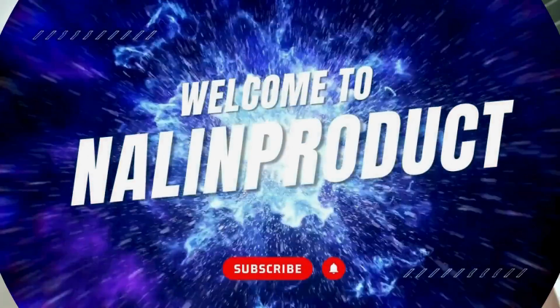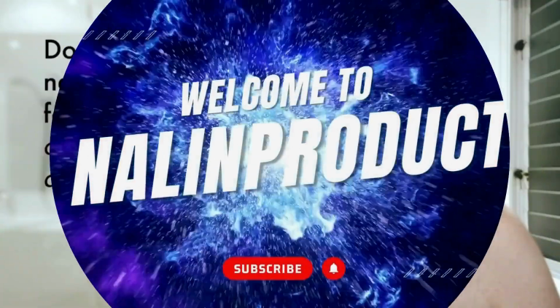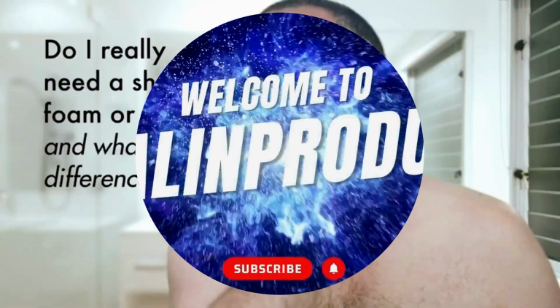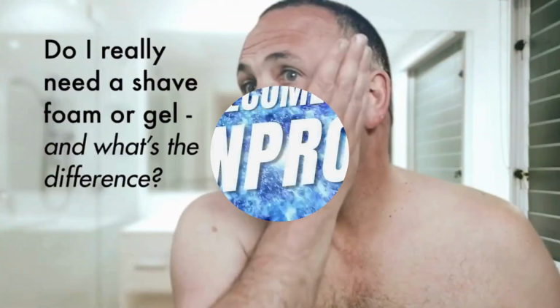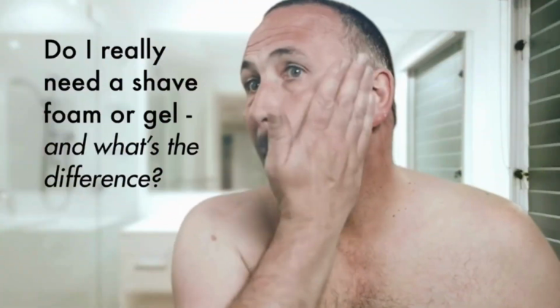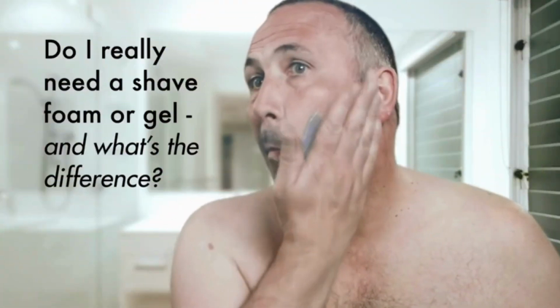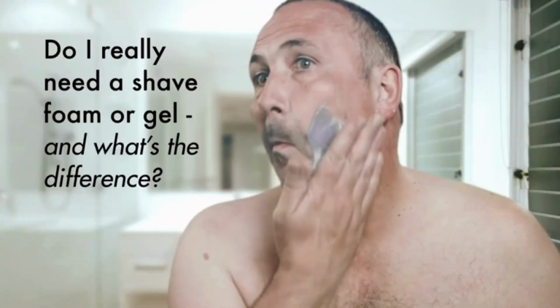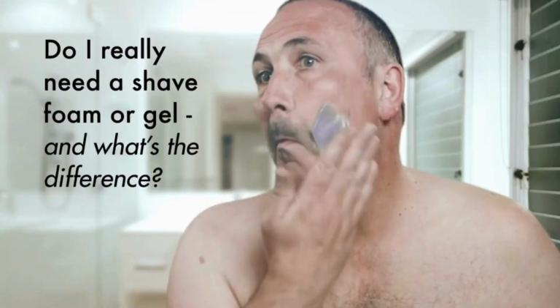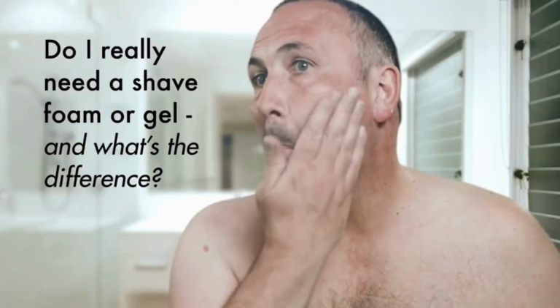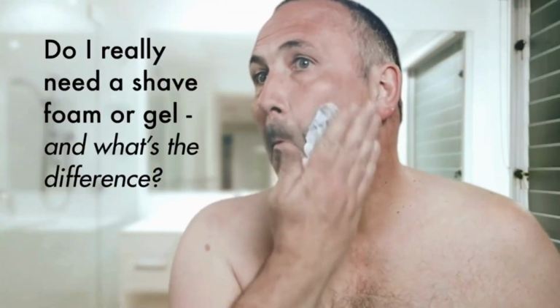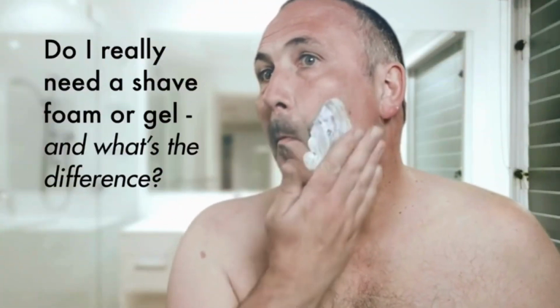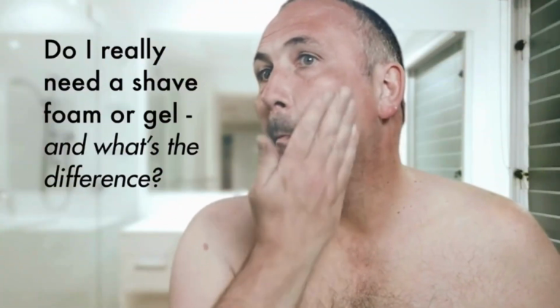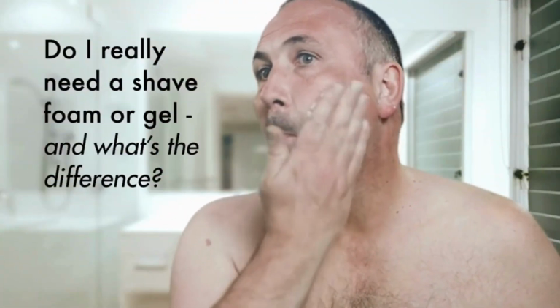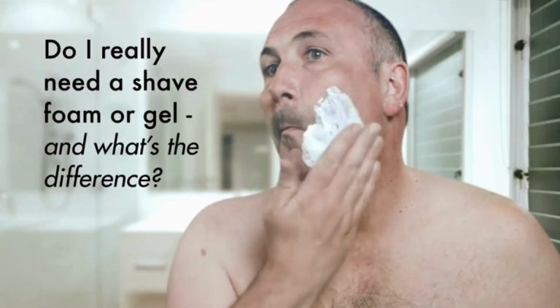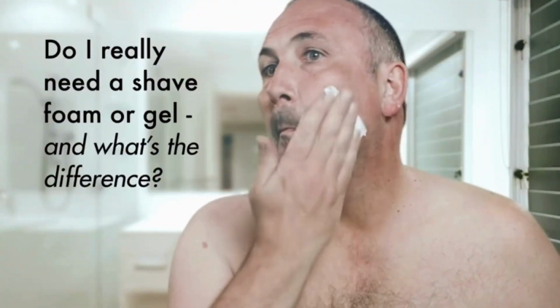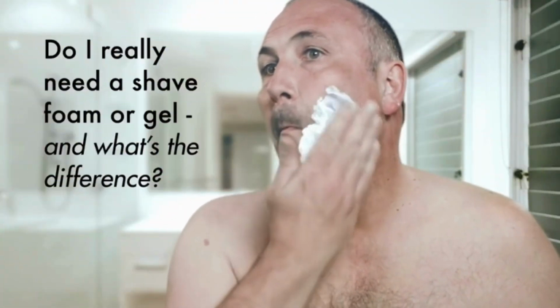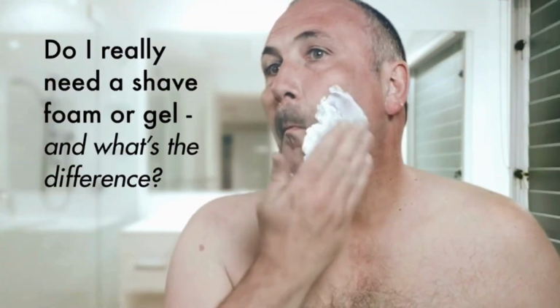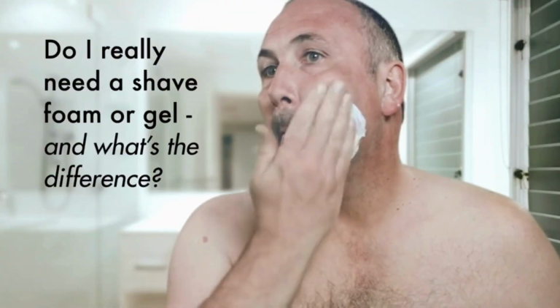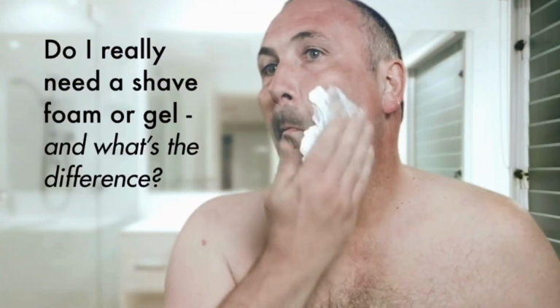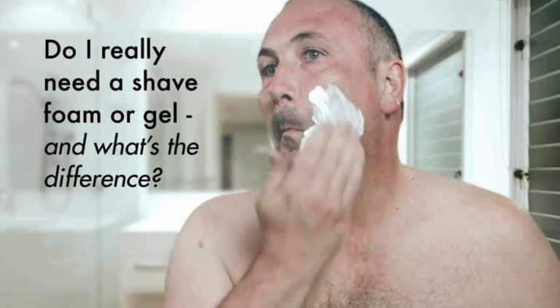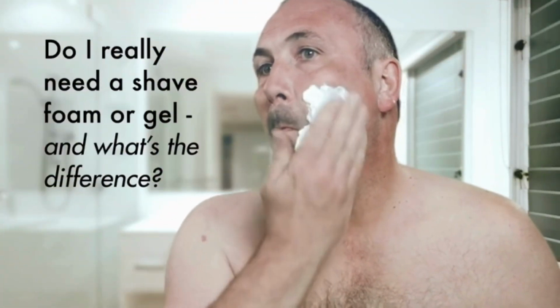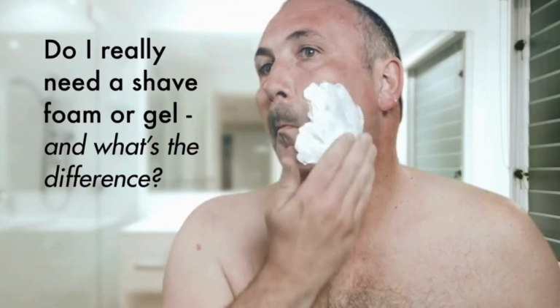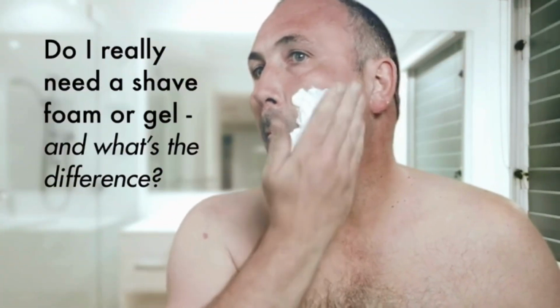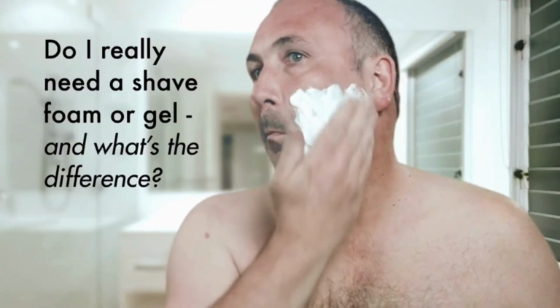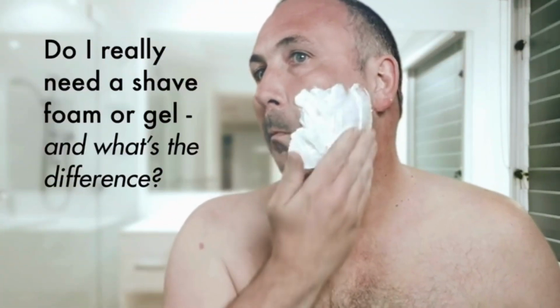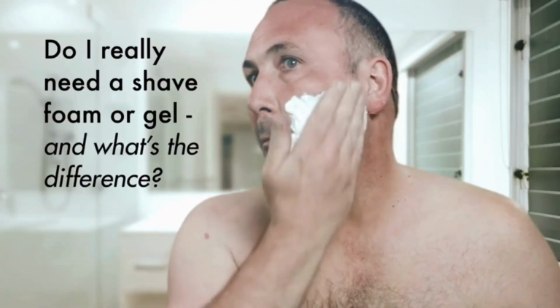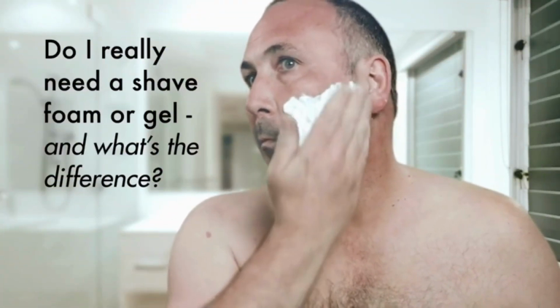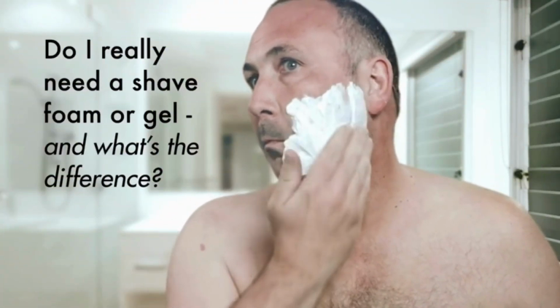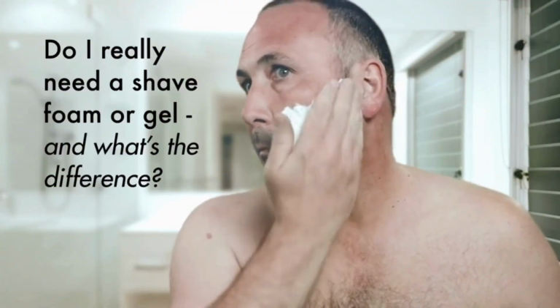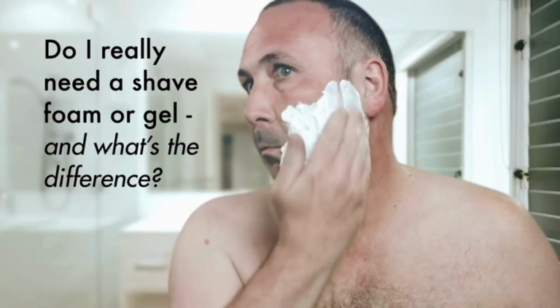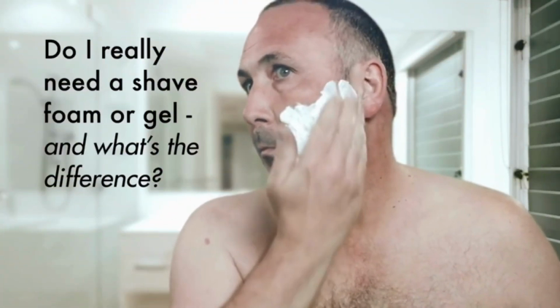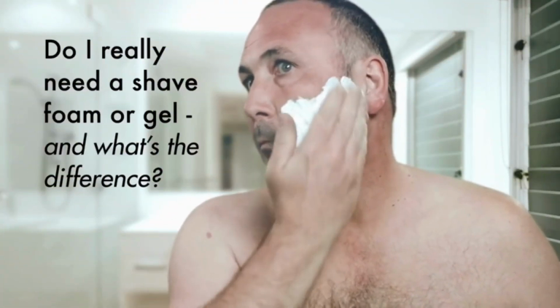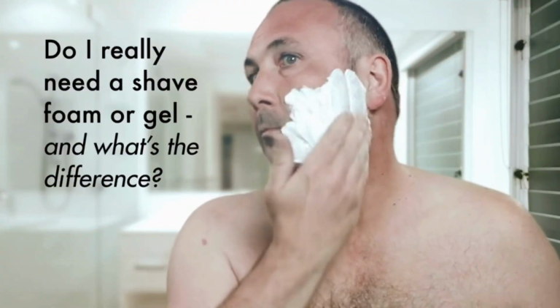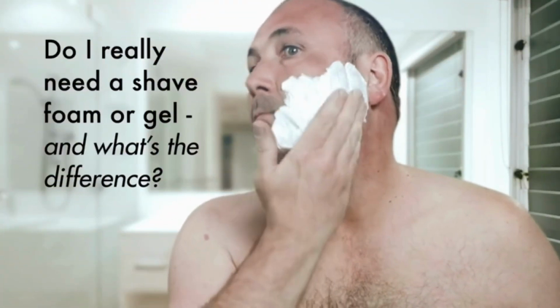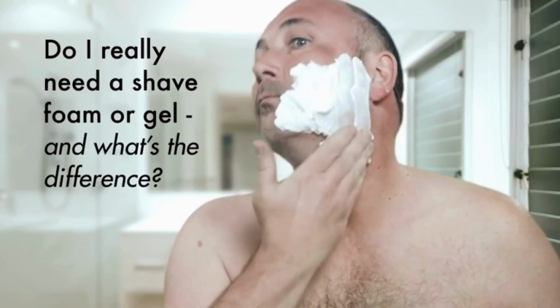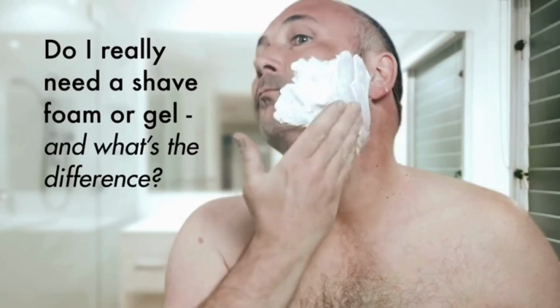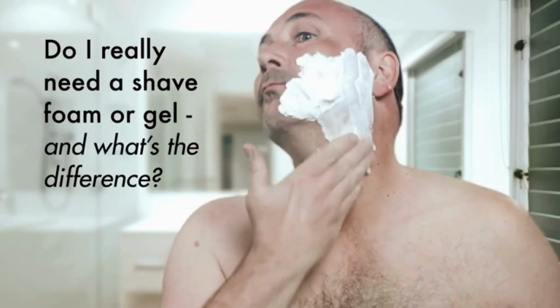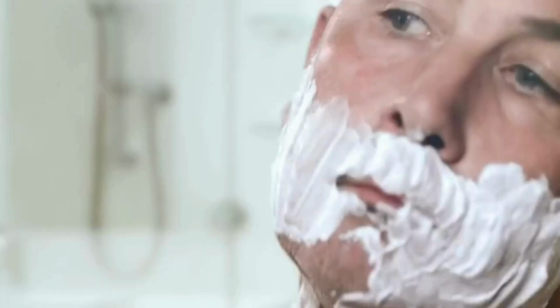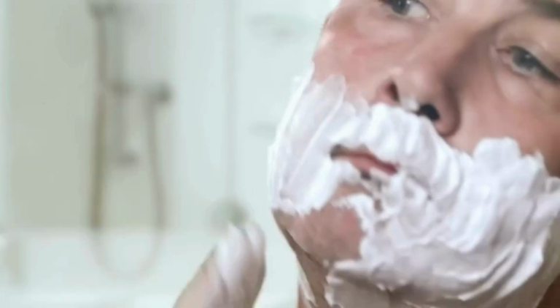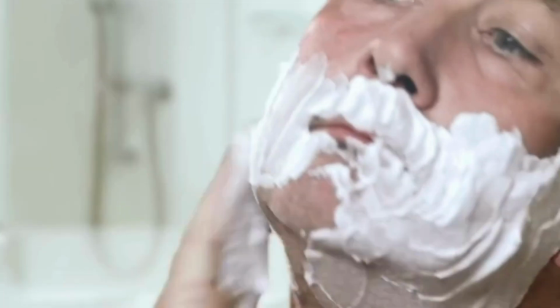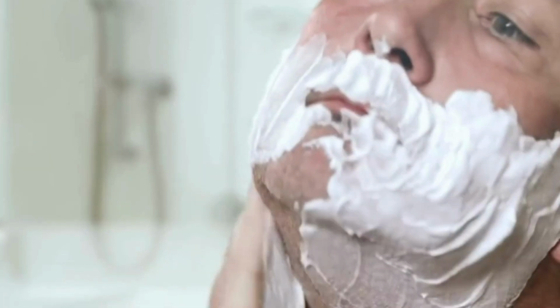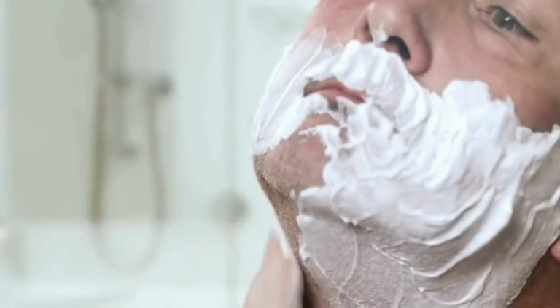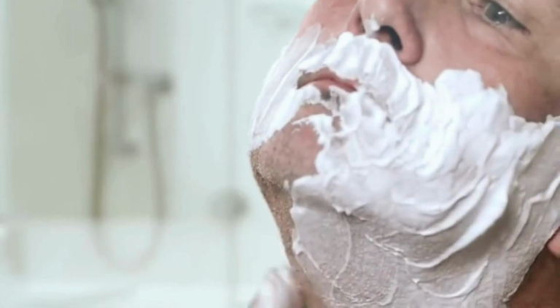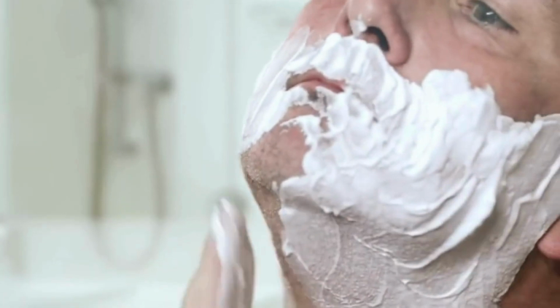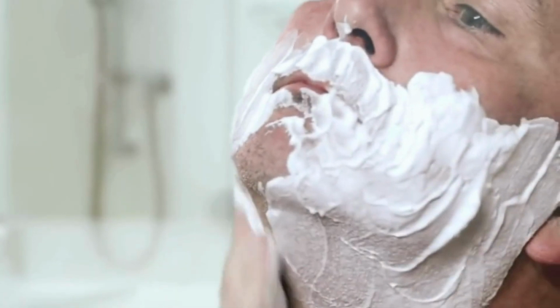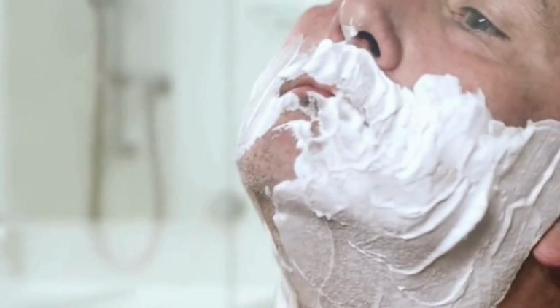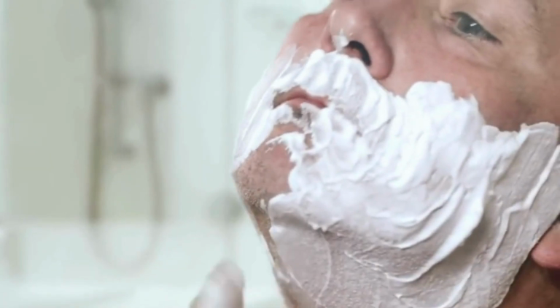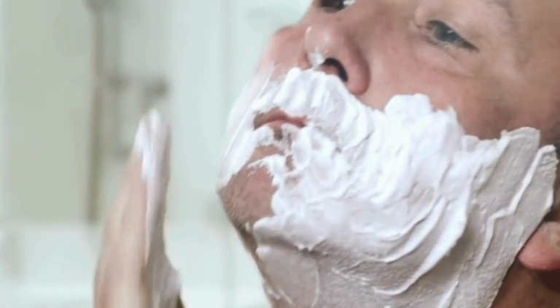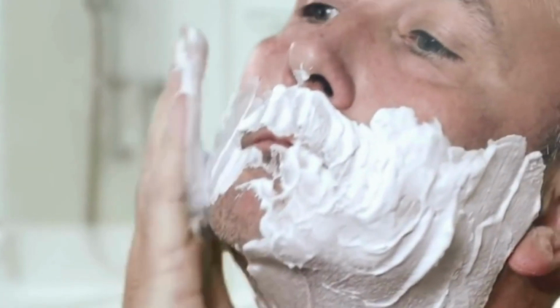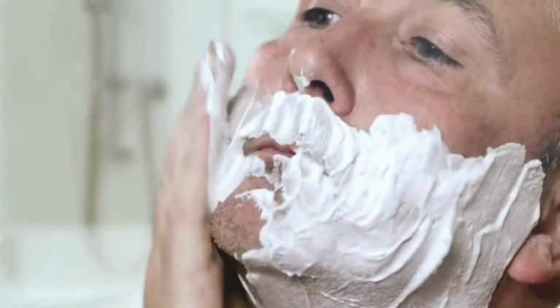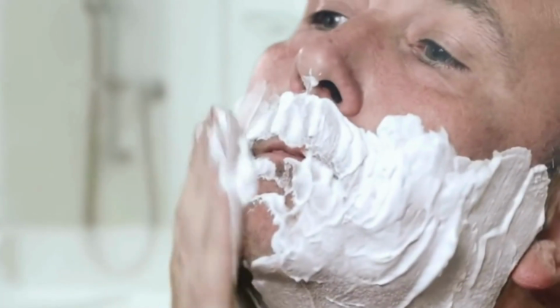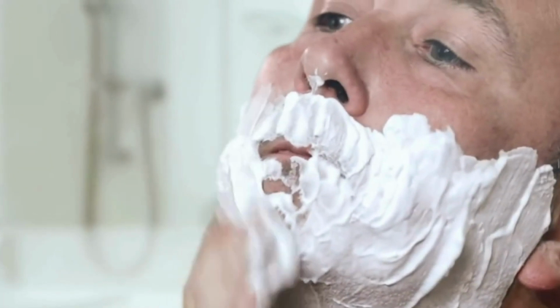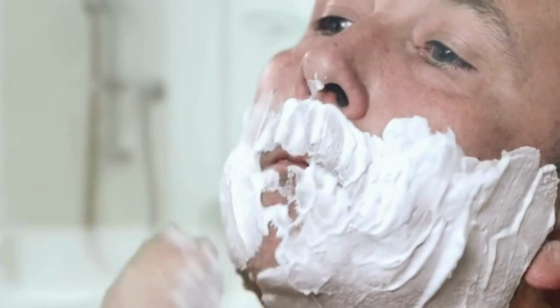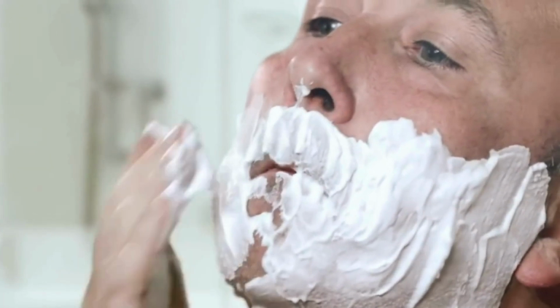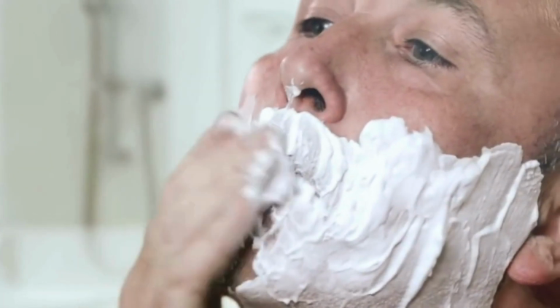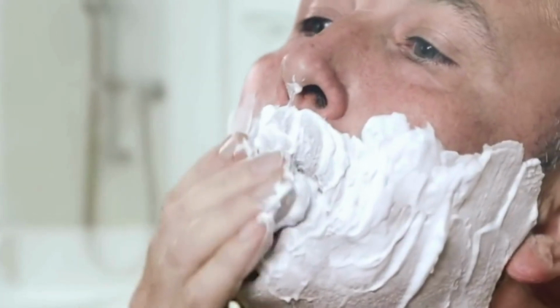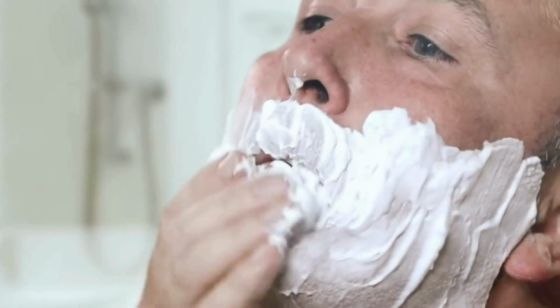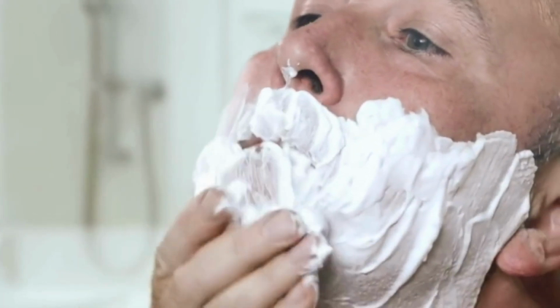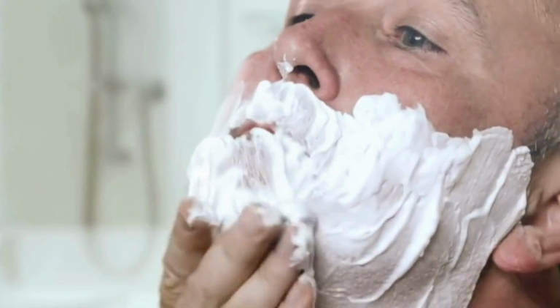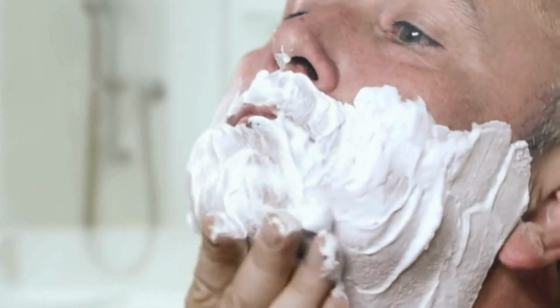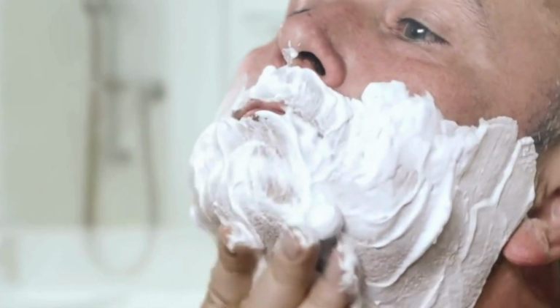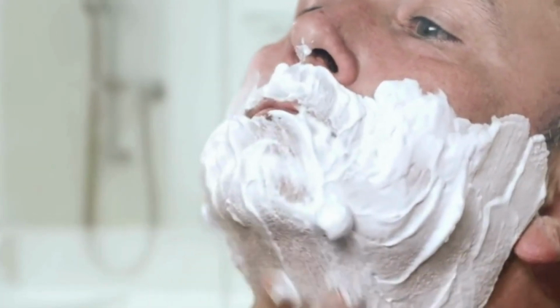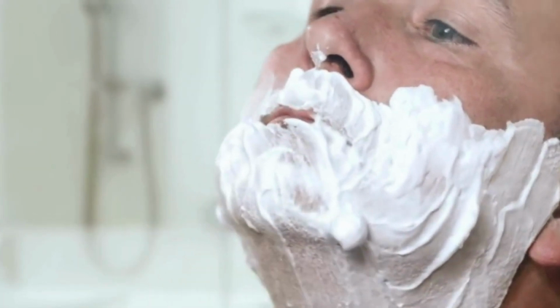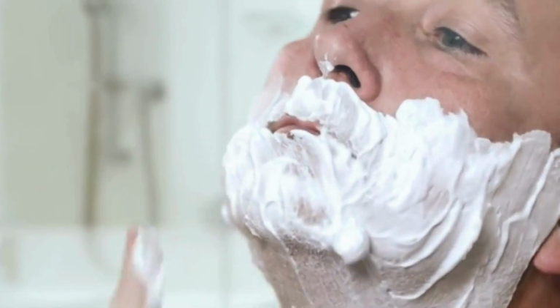Shaving preps. To most of us they are gels and foams. We dab them on before shaving and occasionally wonder why.